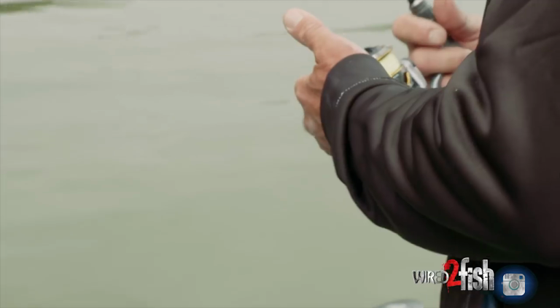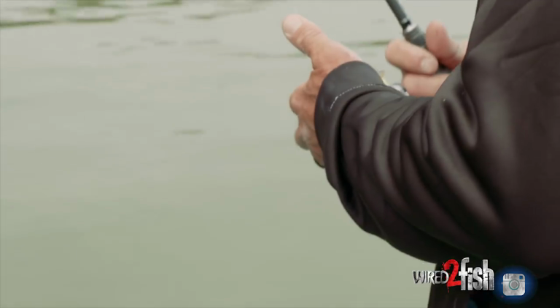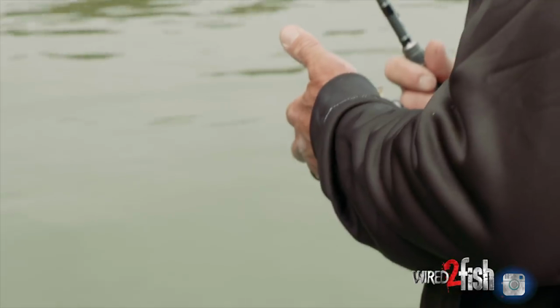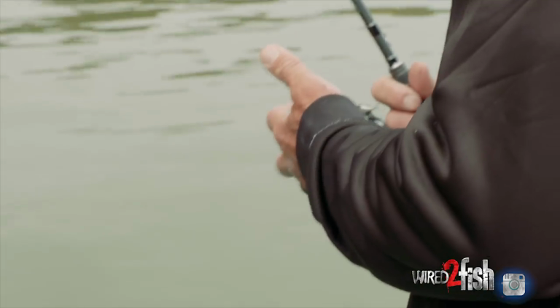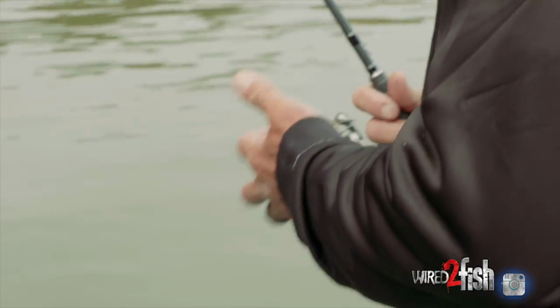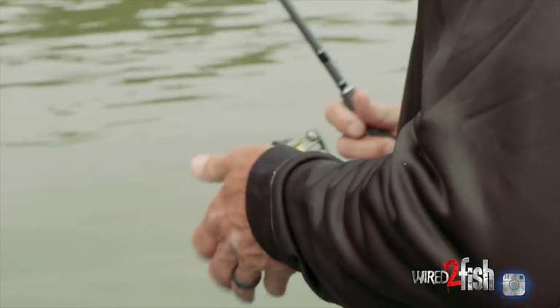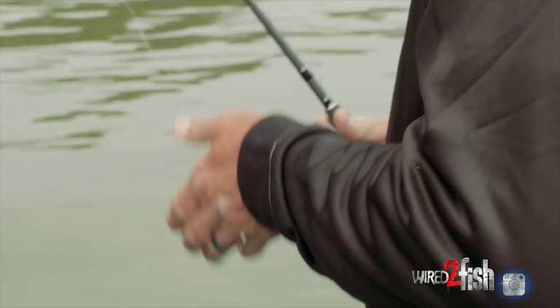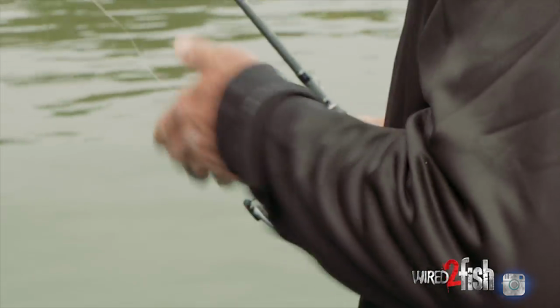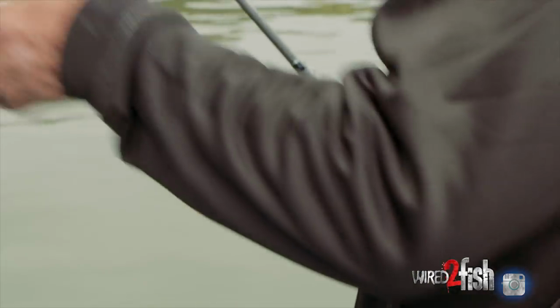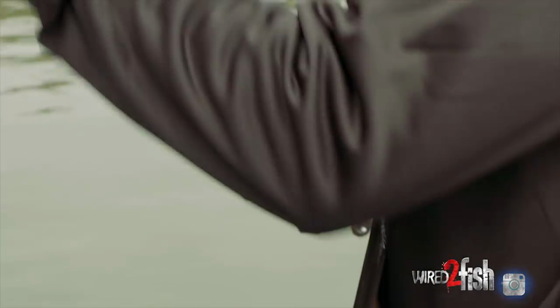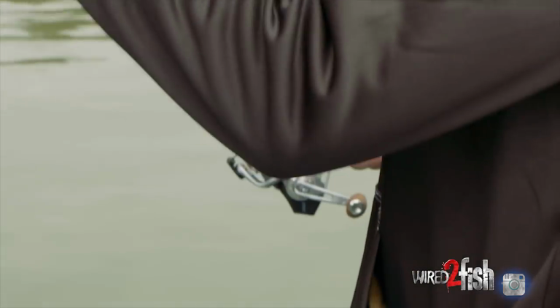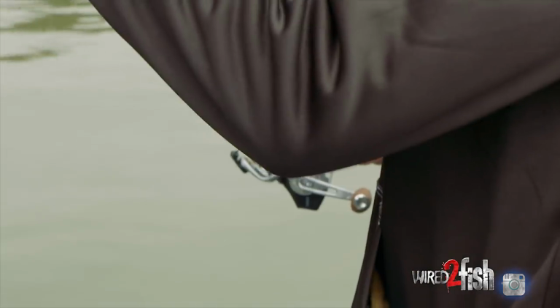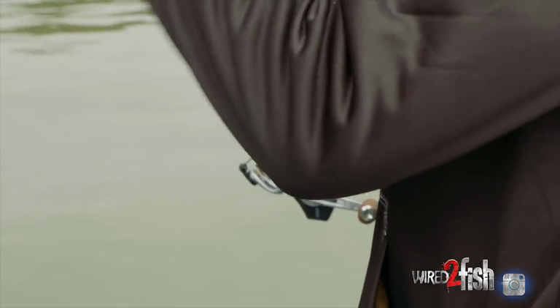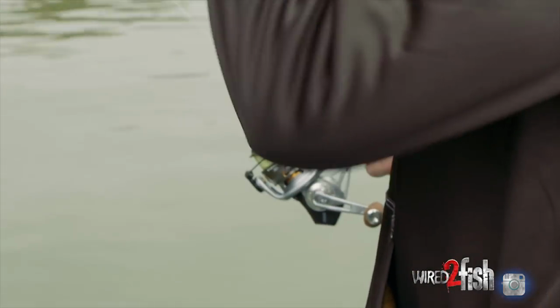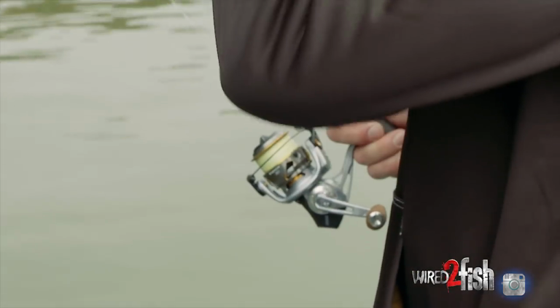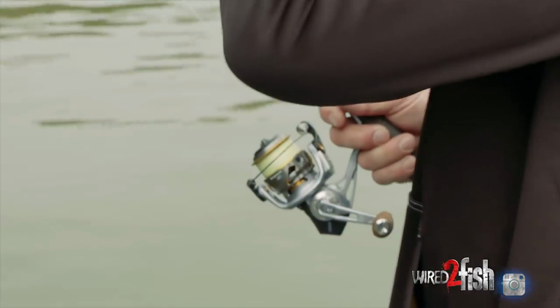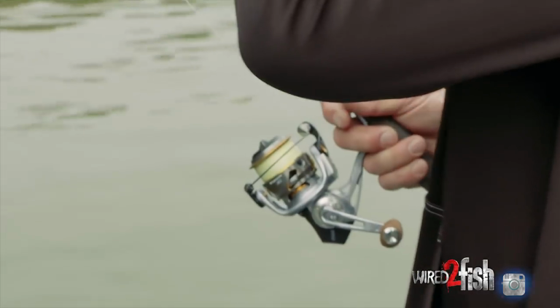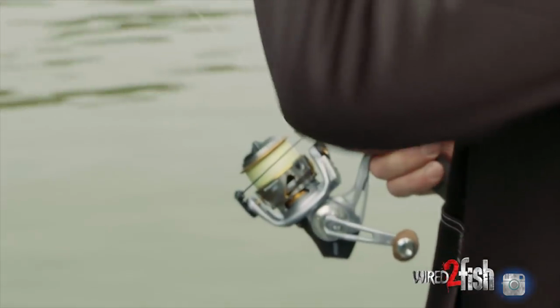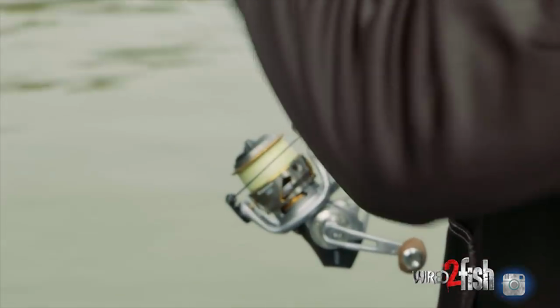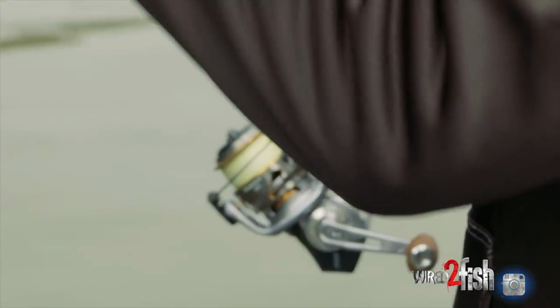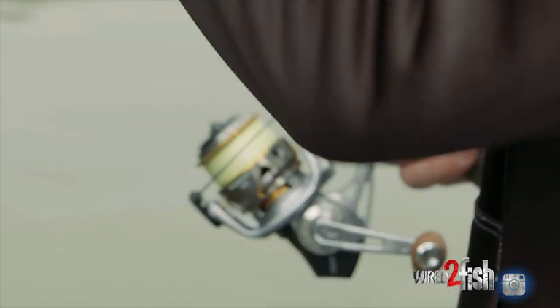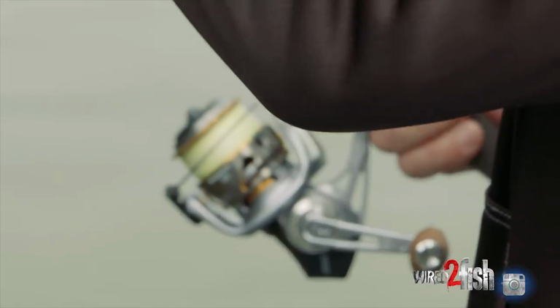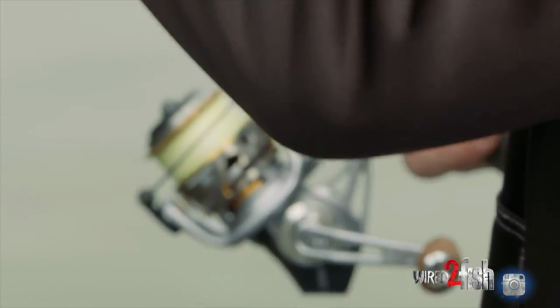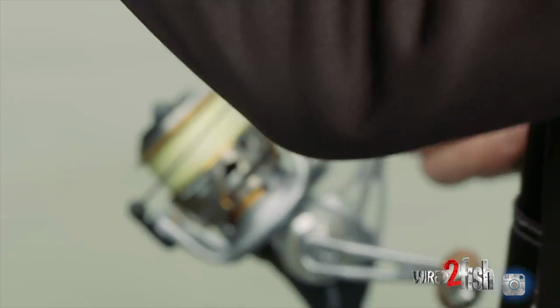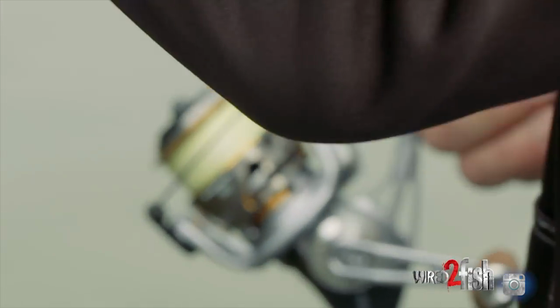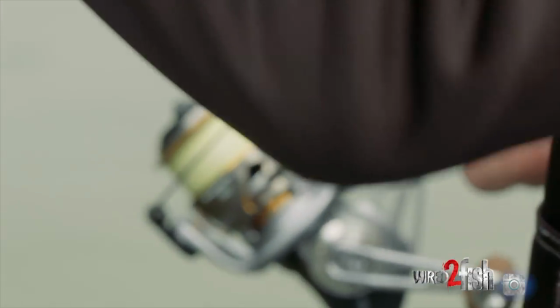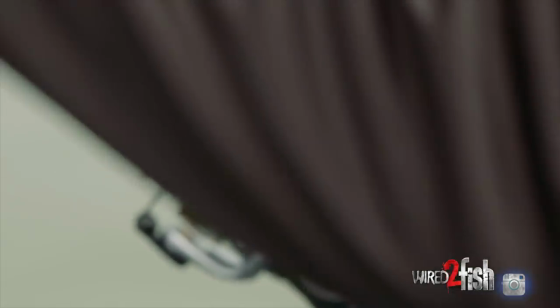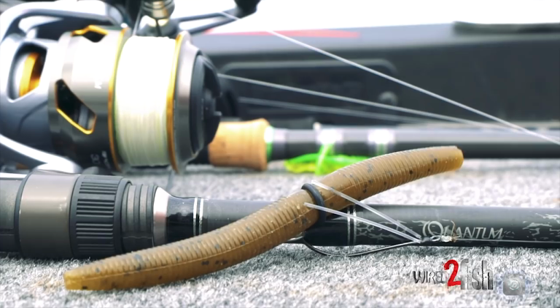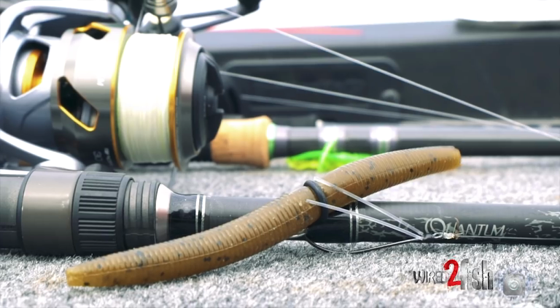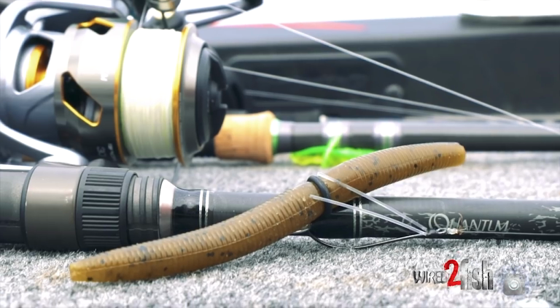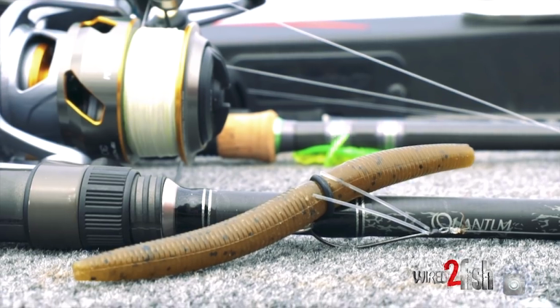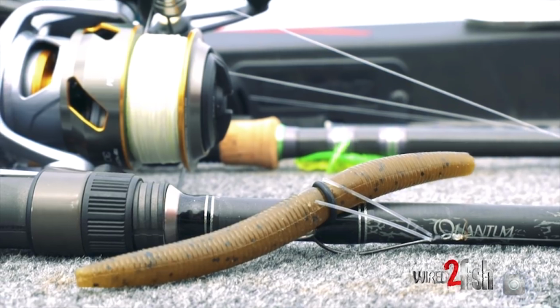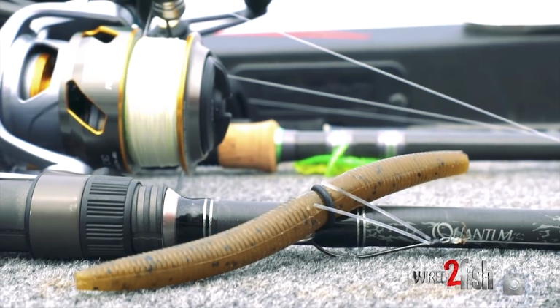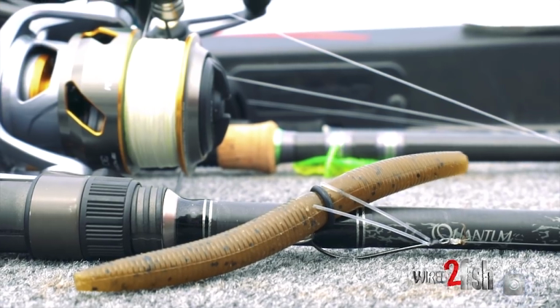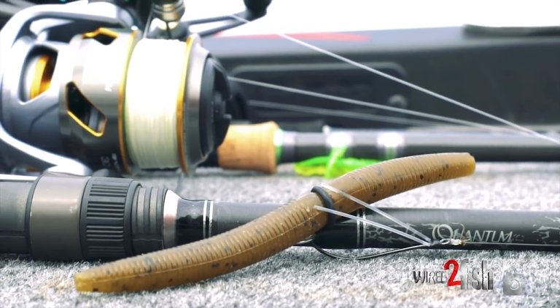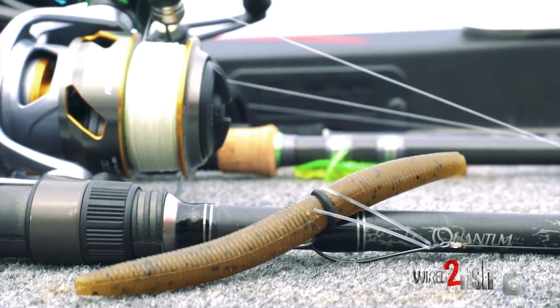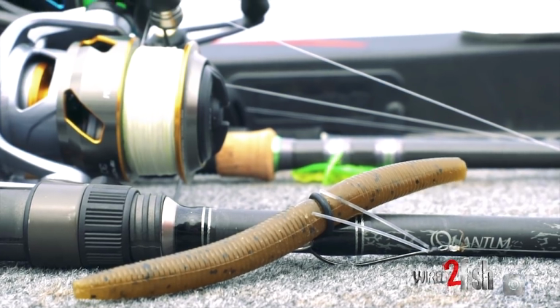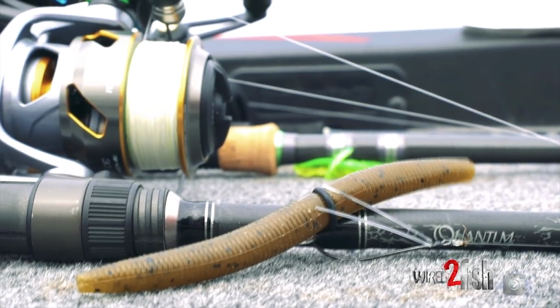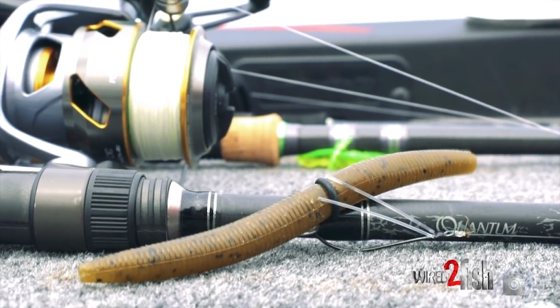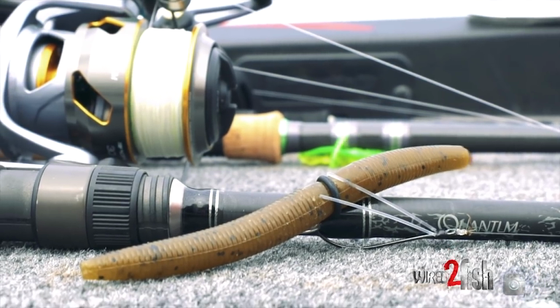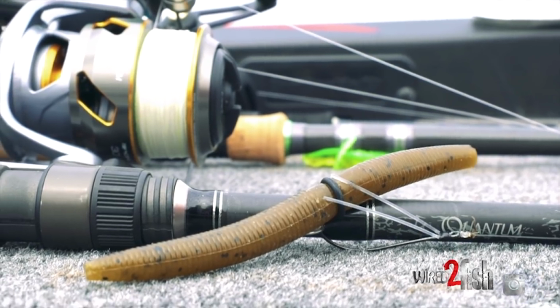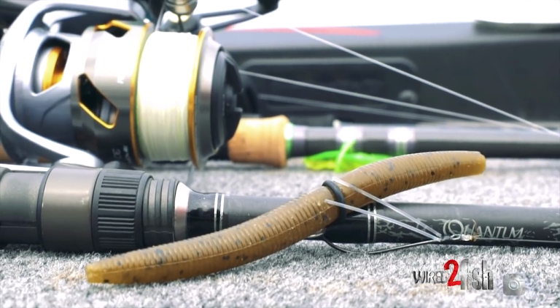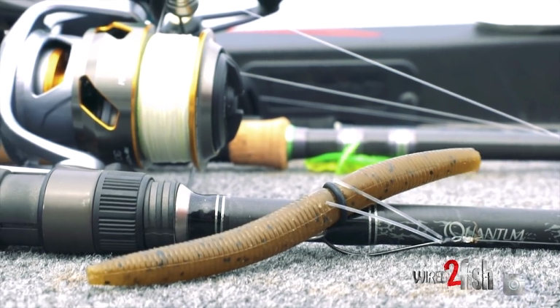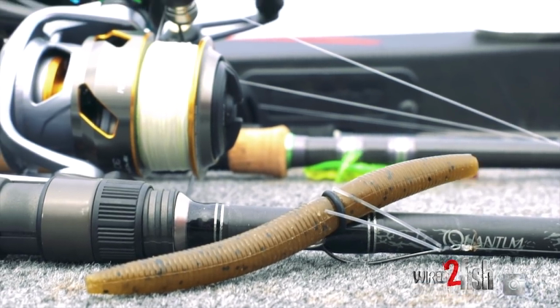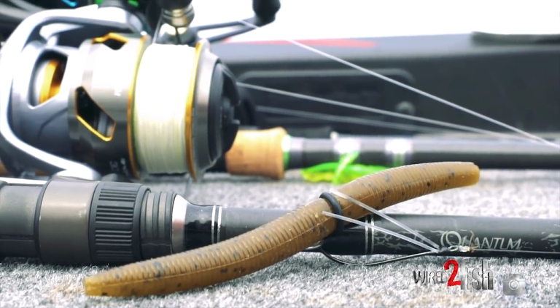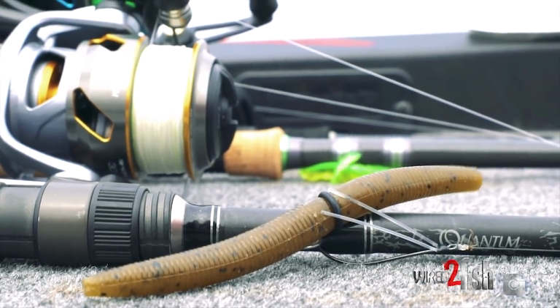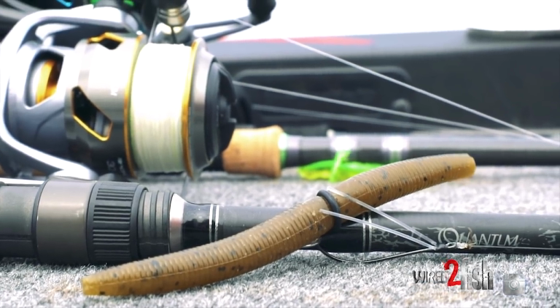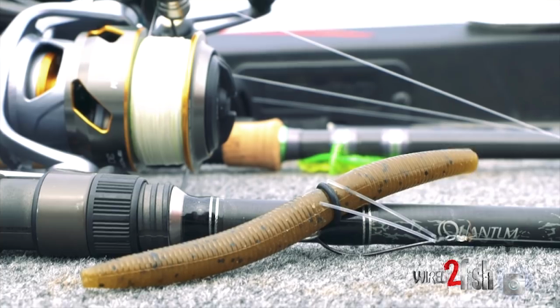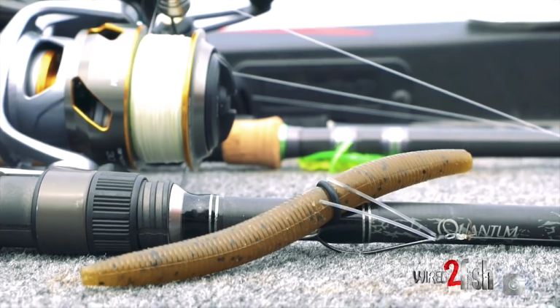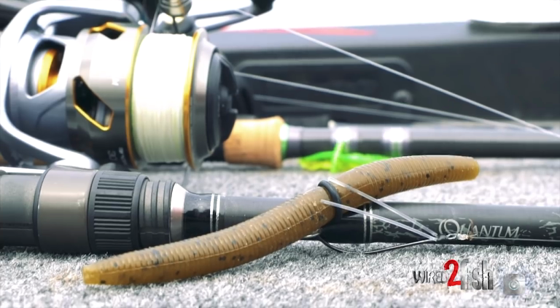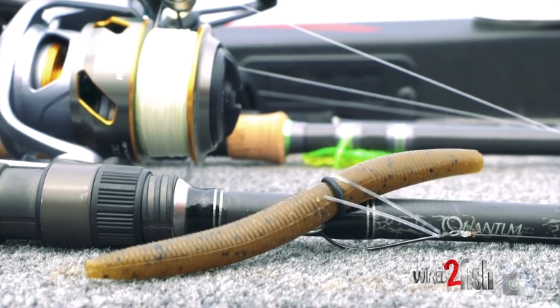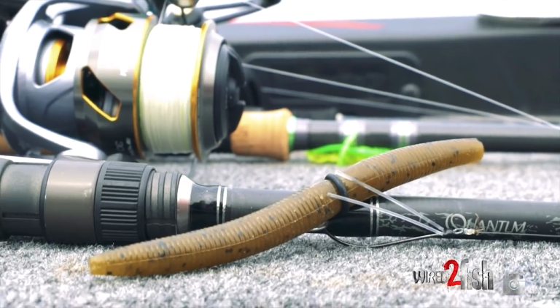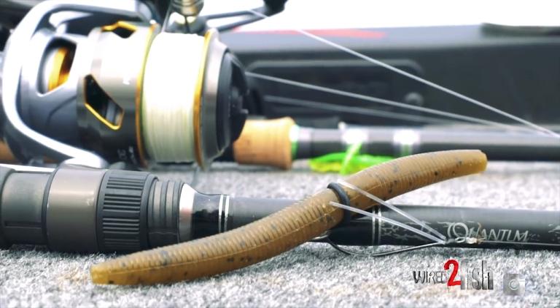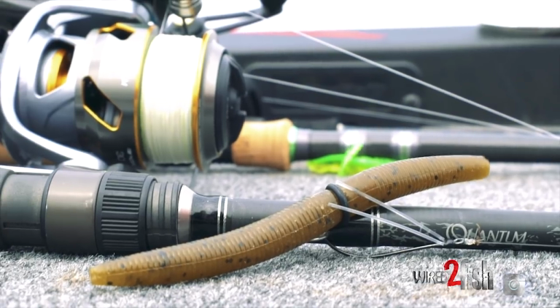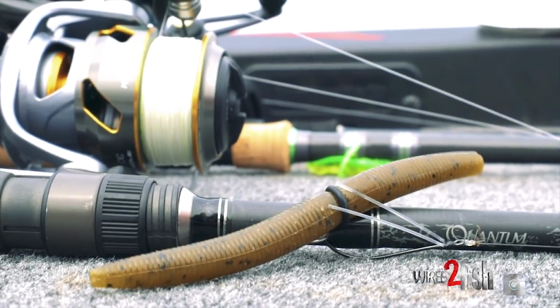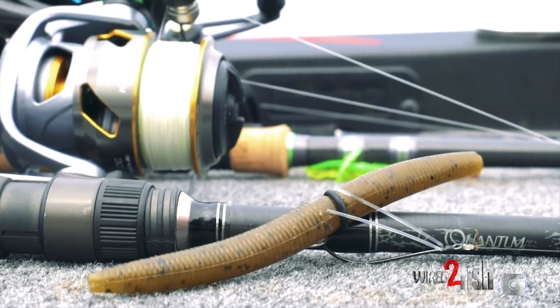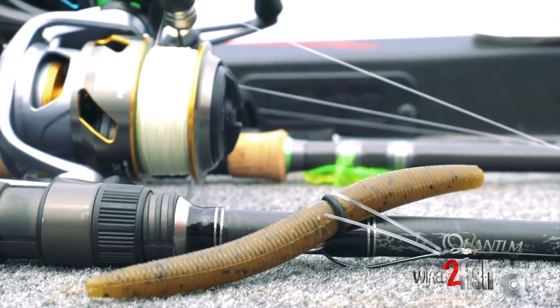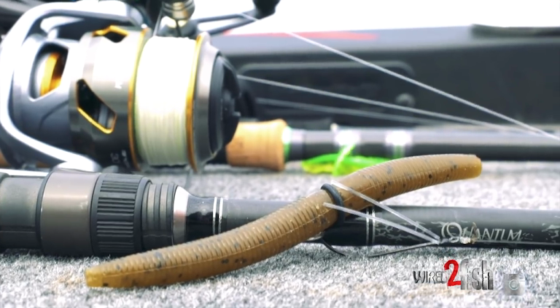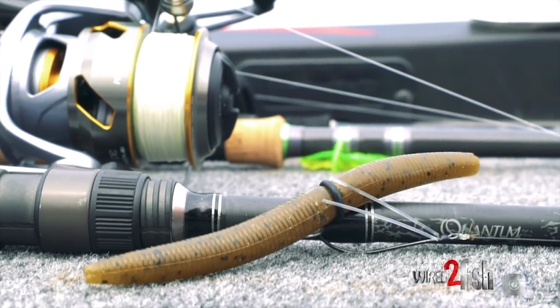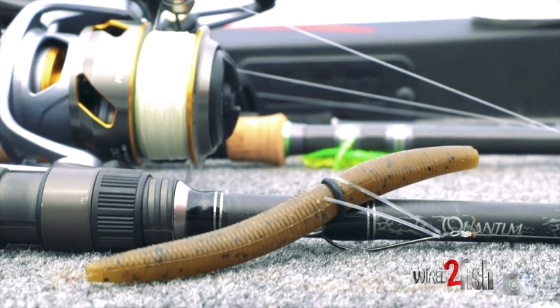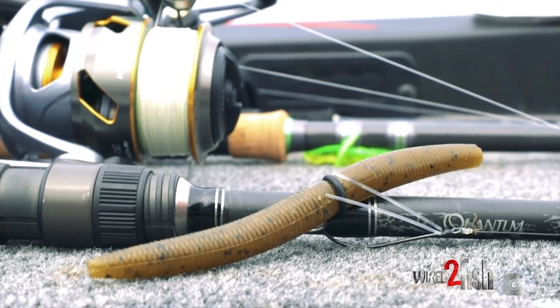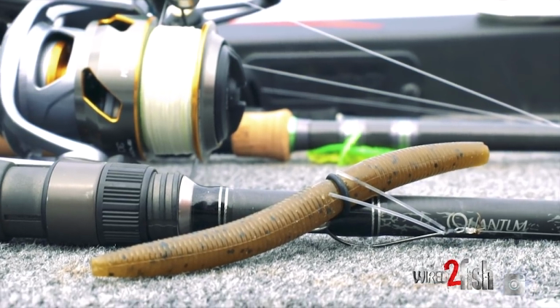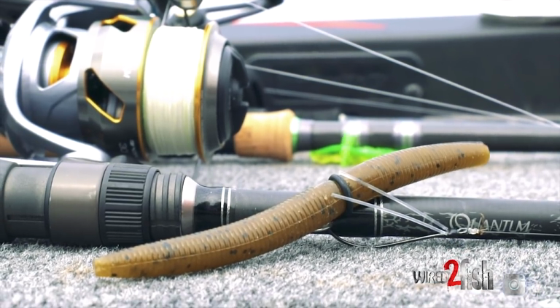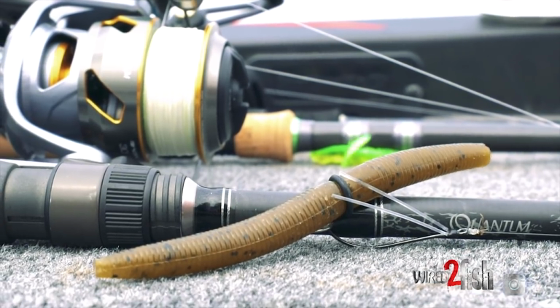The perfect setup for me is a 6'10" spinning rod — a Quantum spinning rod. I've got 10-pound braid on and I just tie a little 8-pound leader to it.